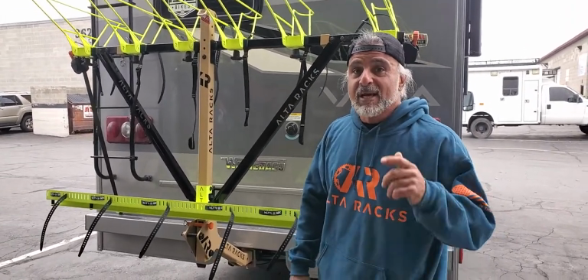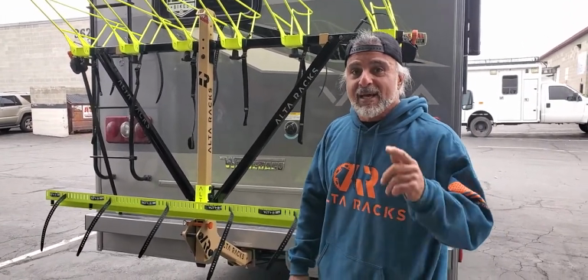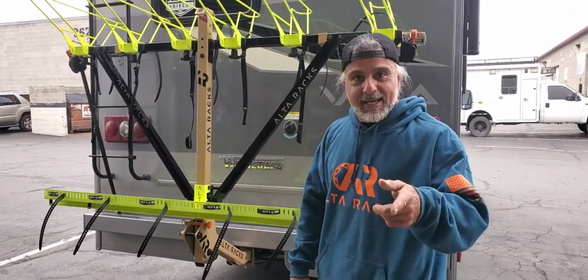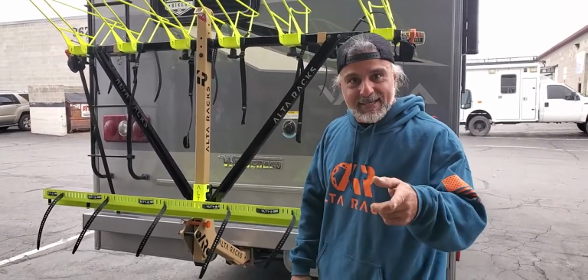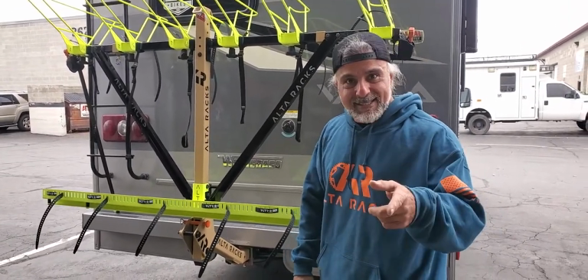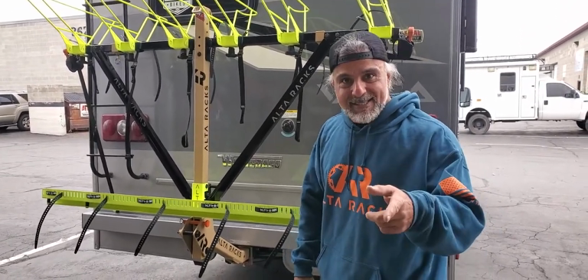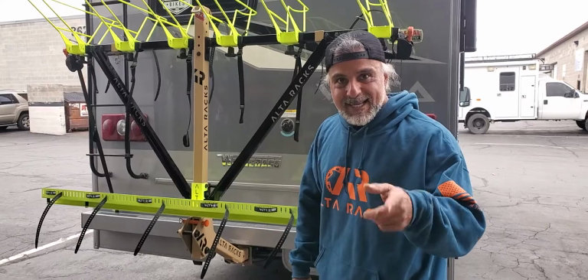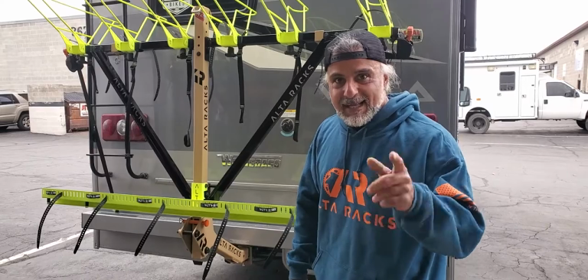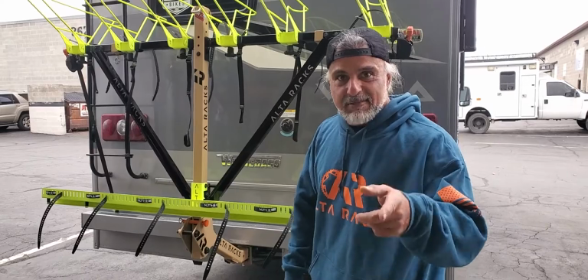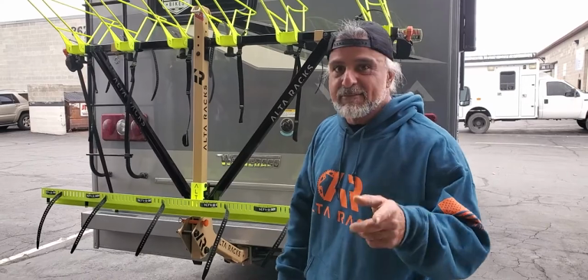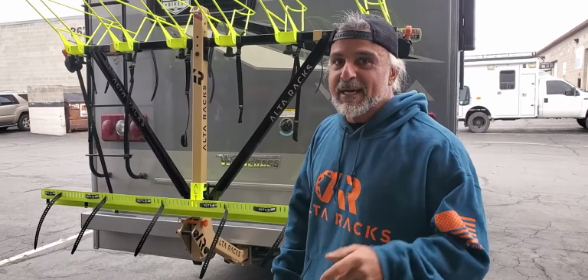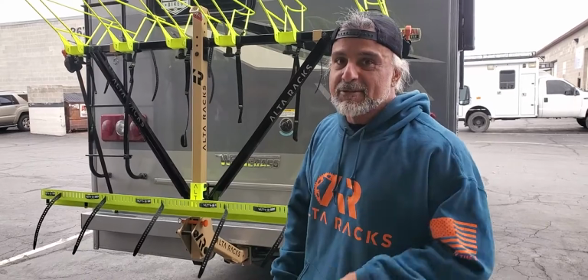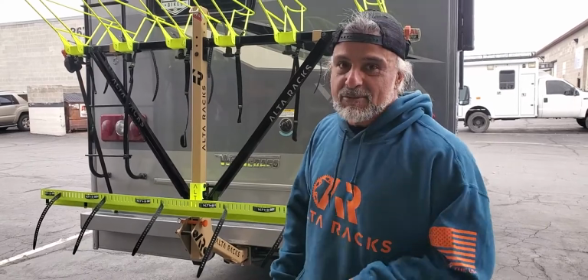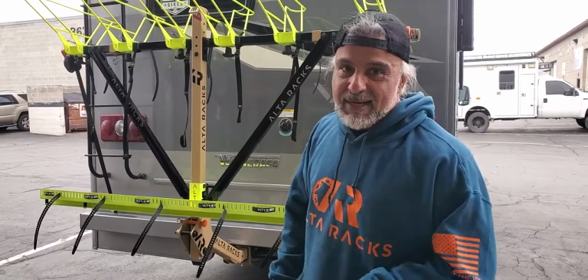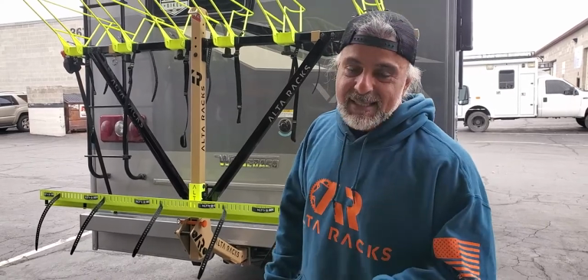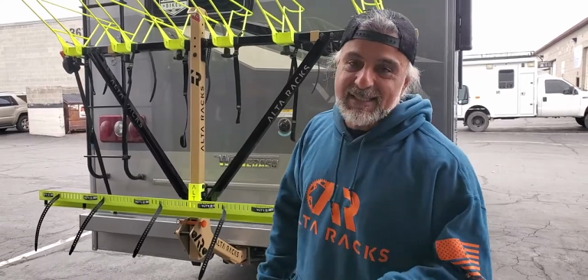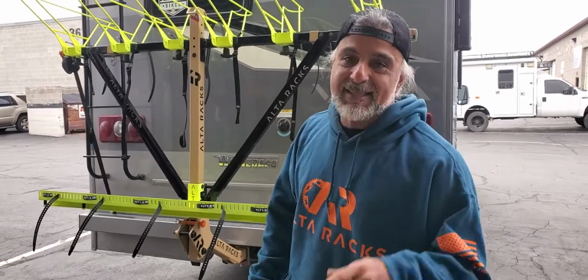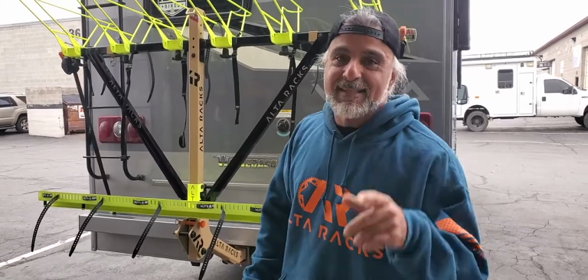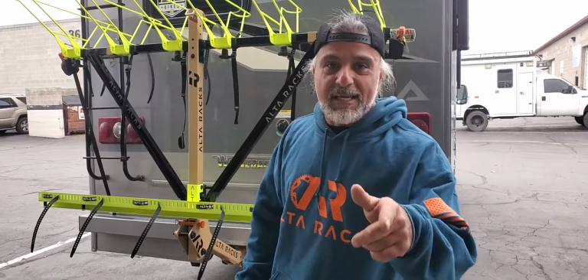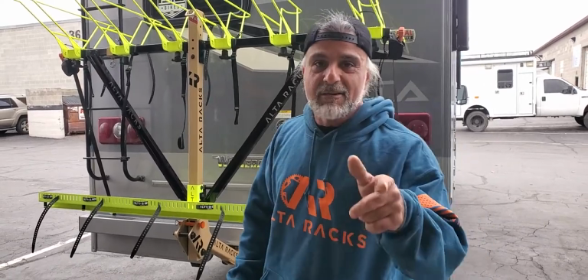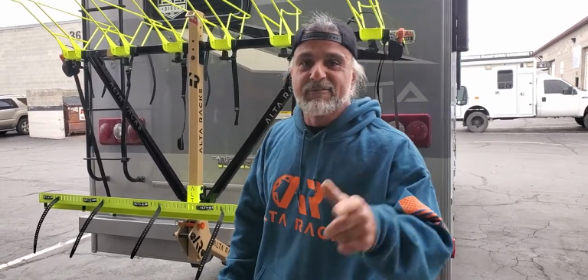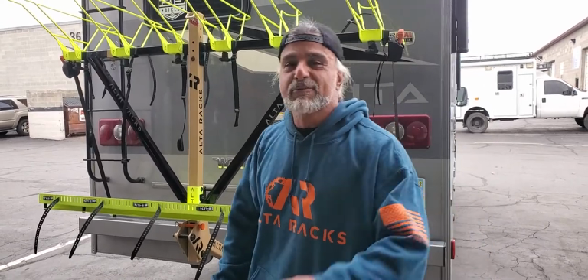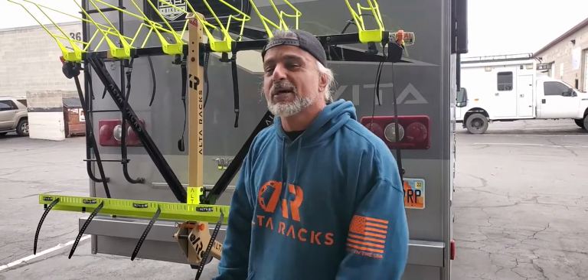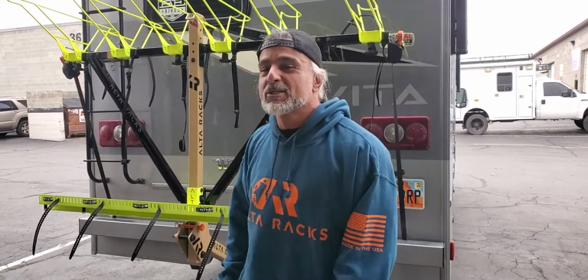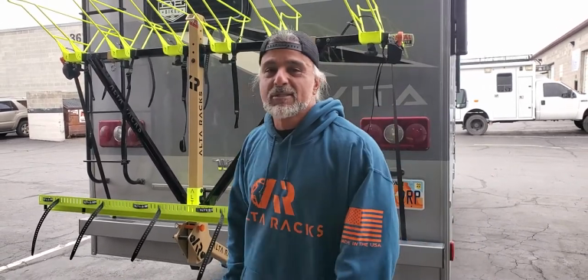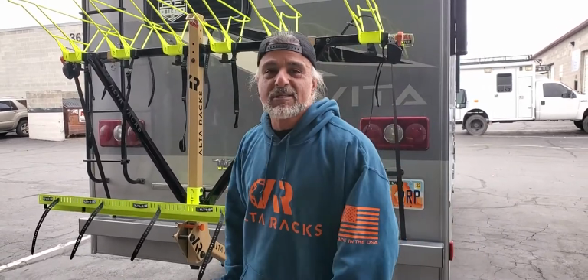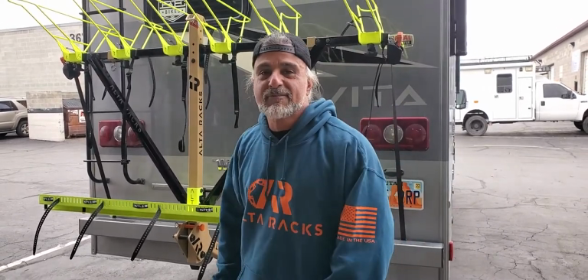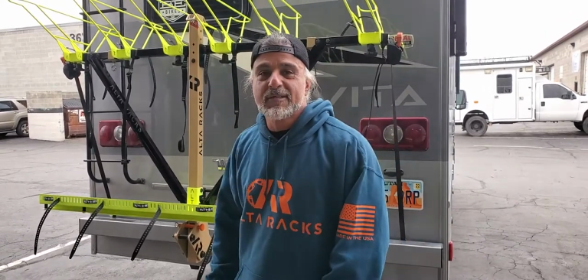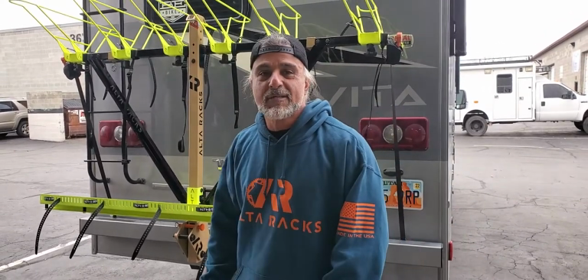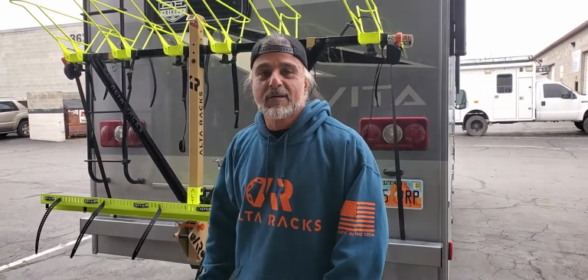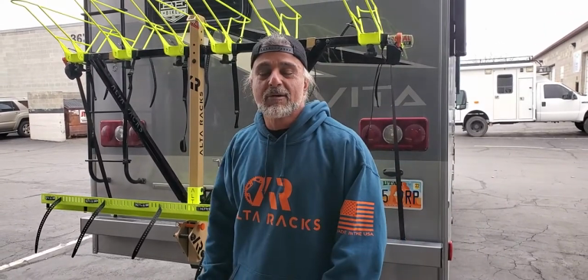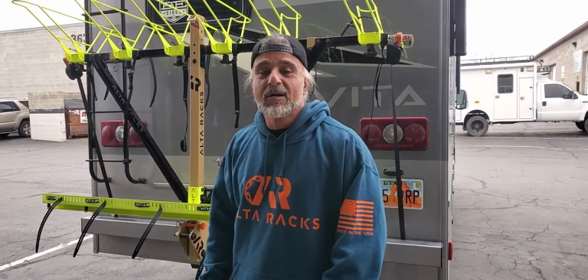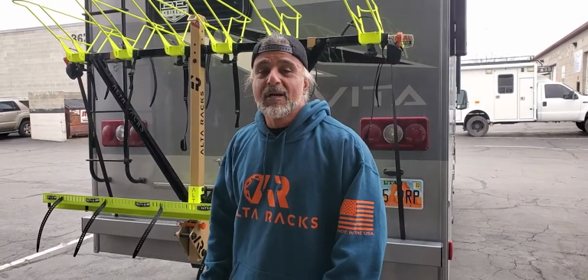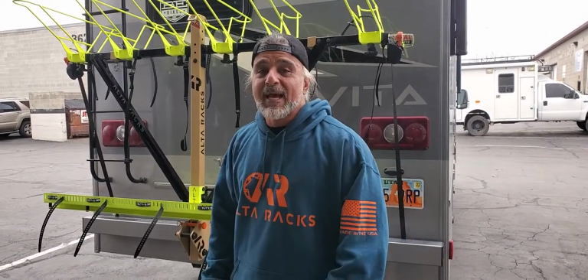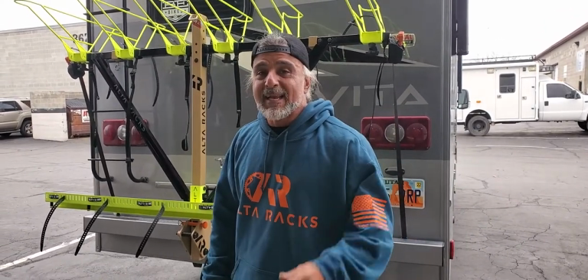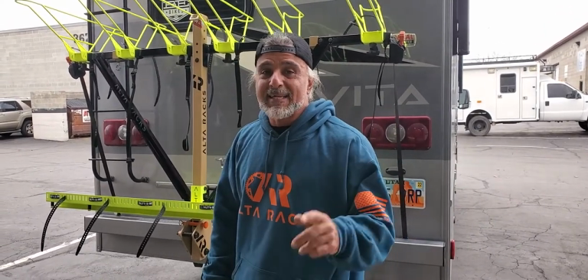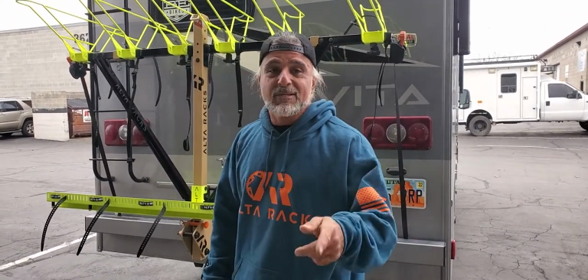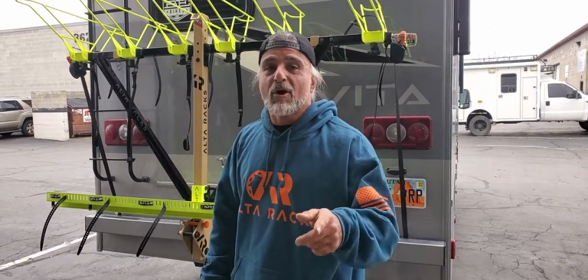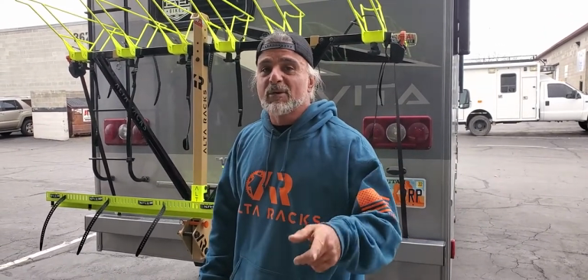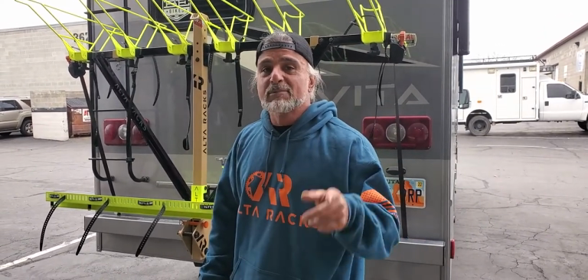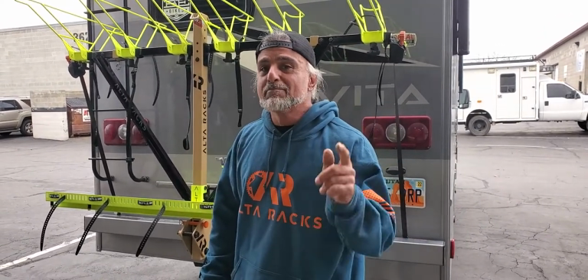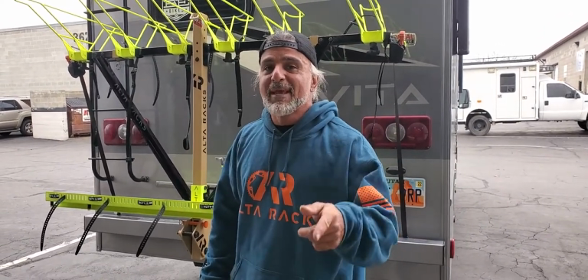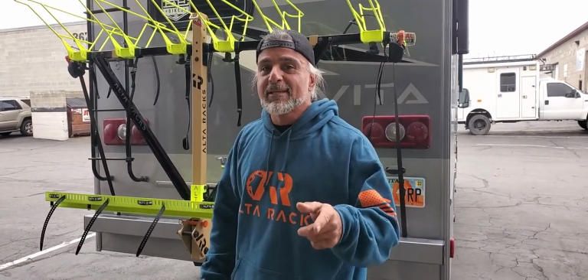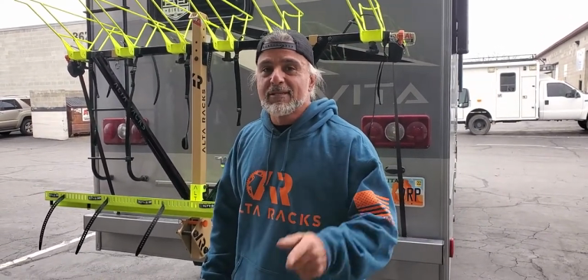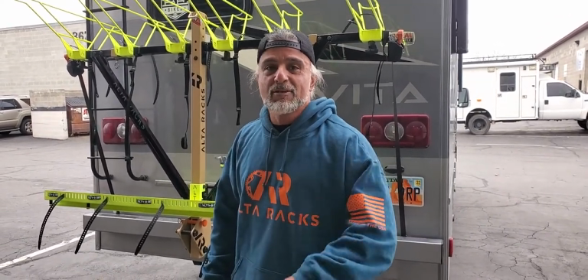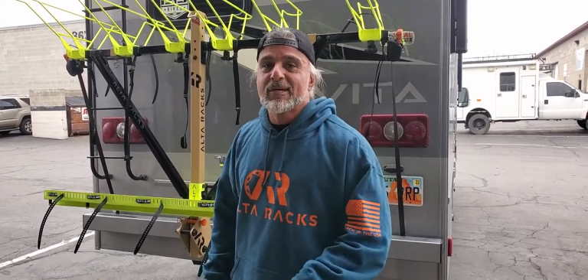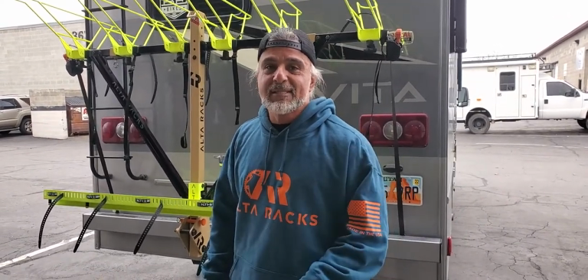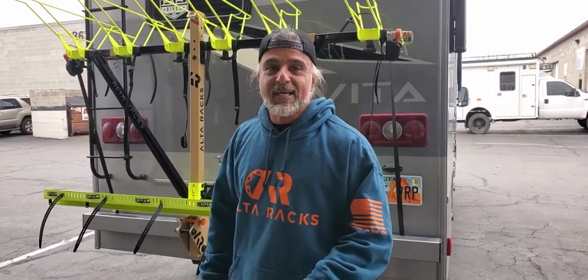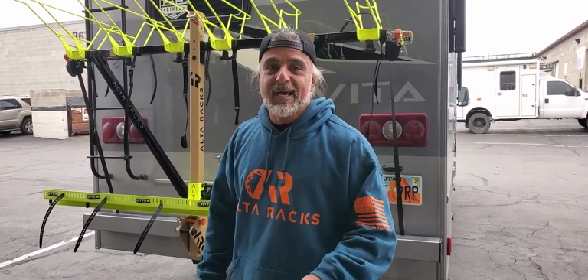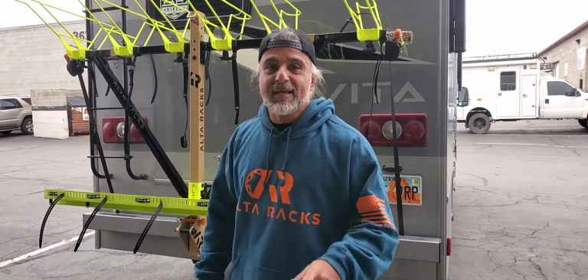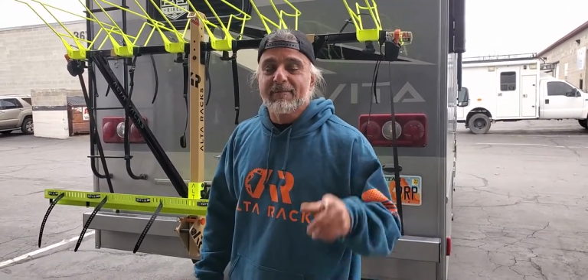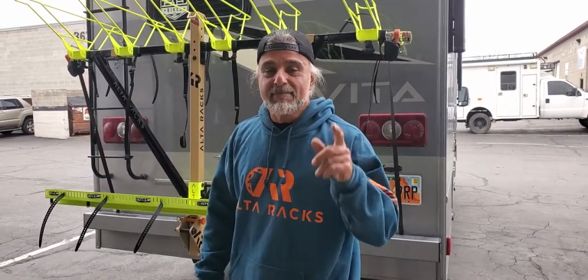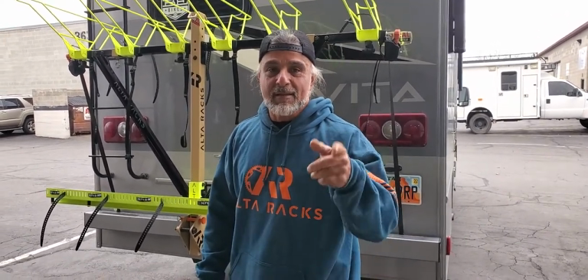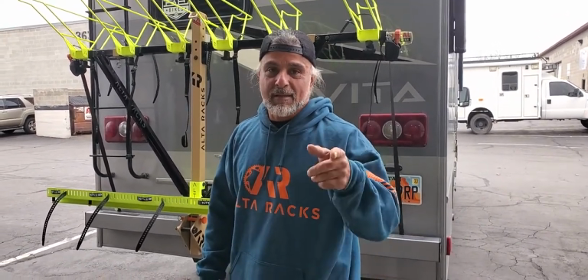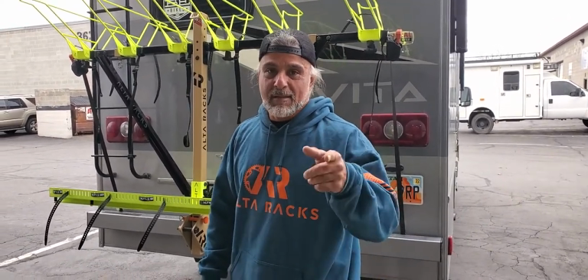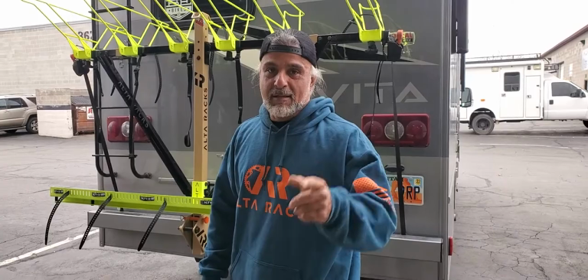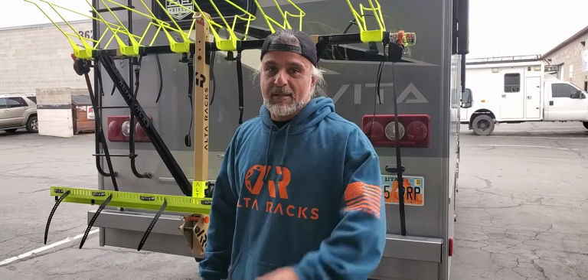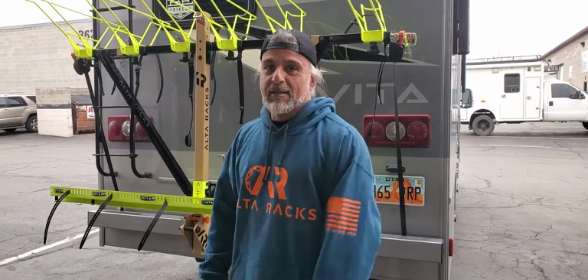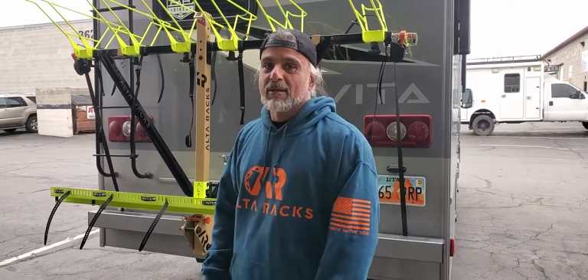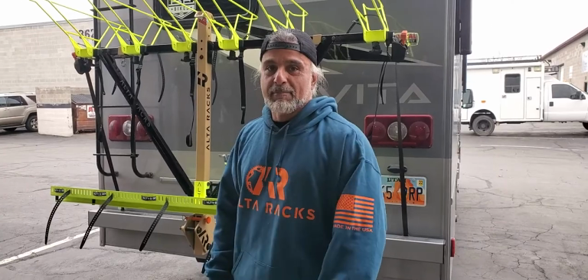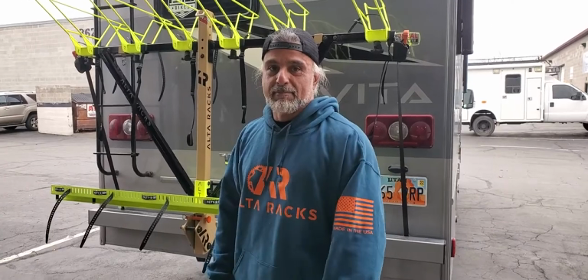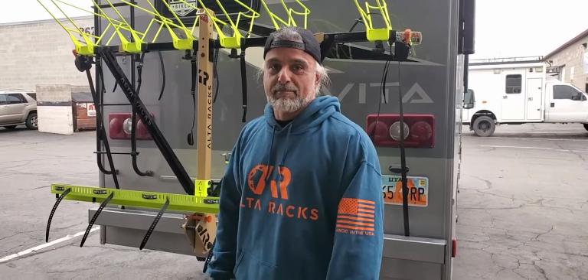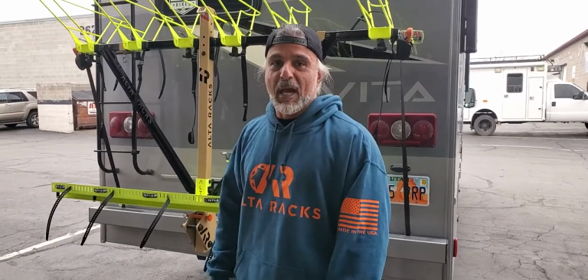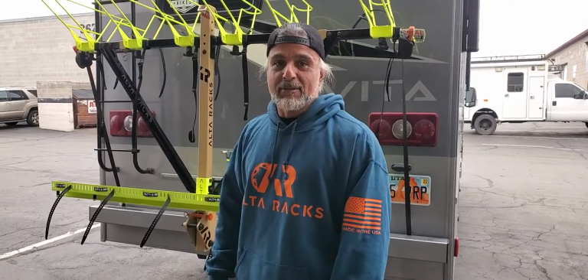Again, this is Ali from Alta Racks. Thank you for watching this video and as always, Made in USA. Peace!